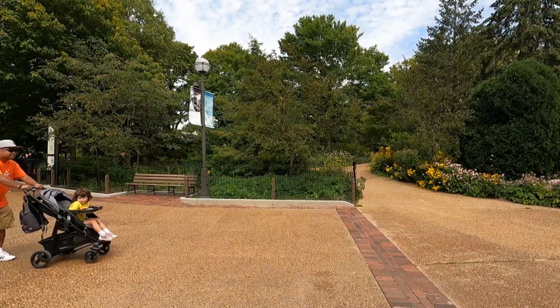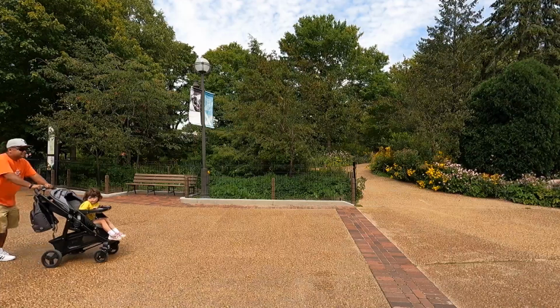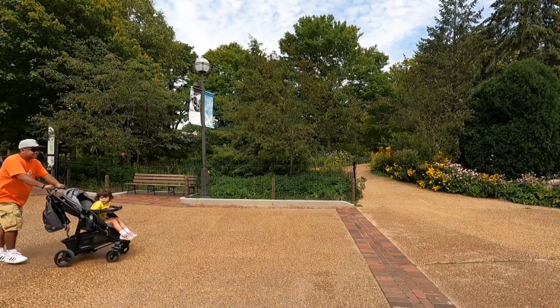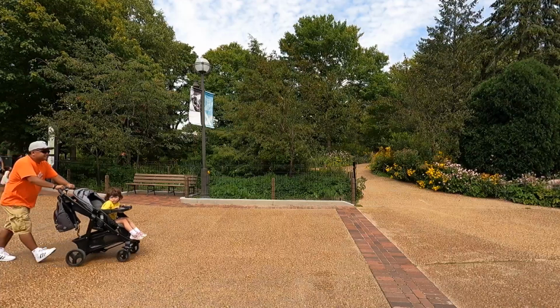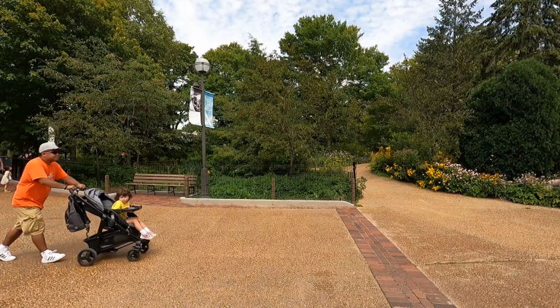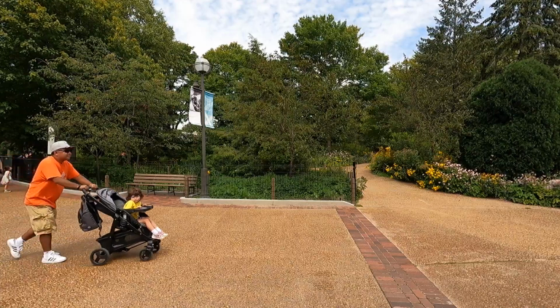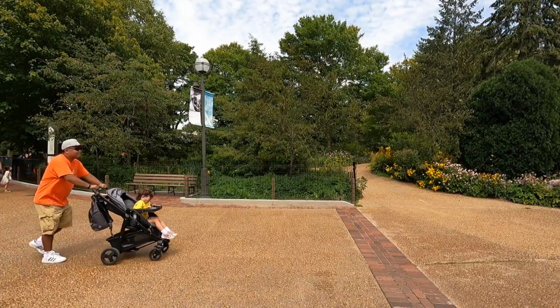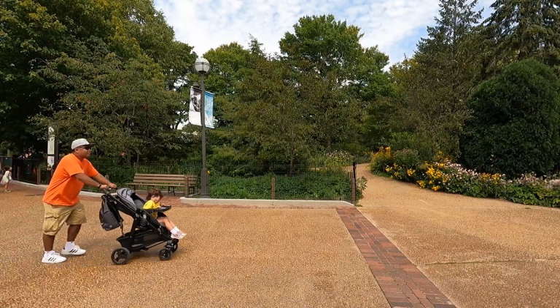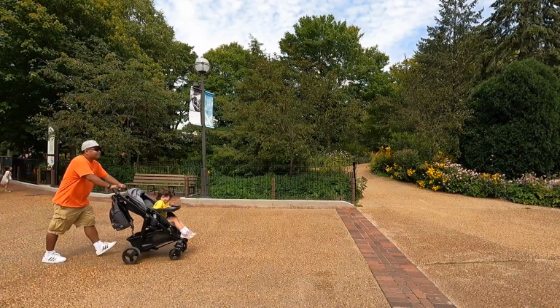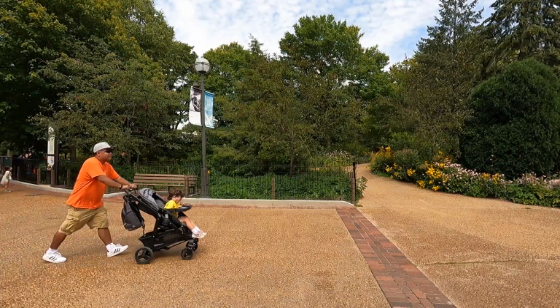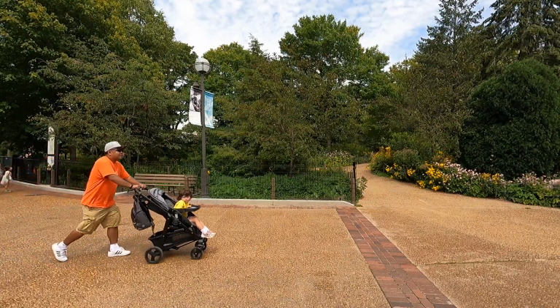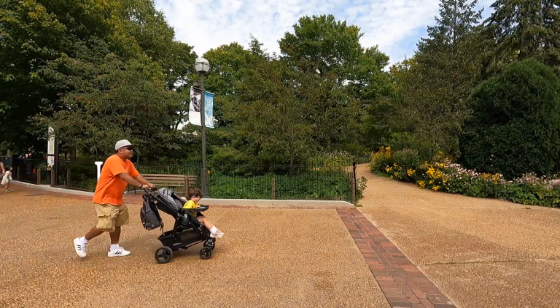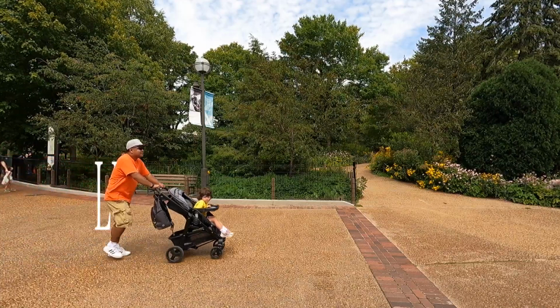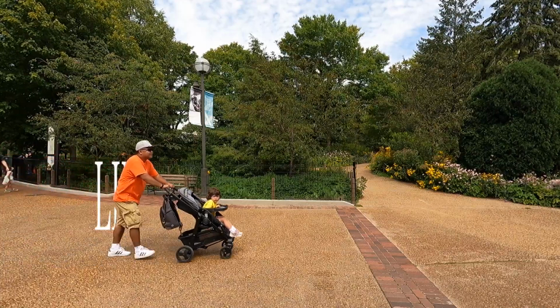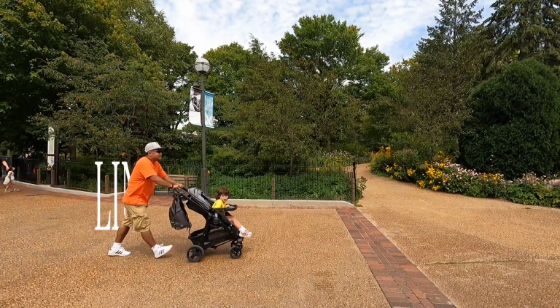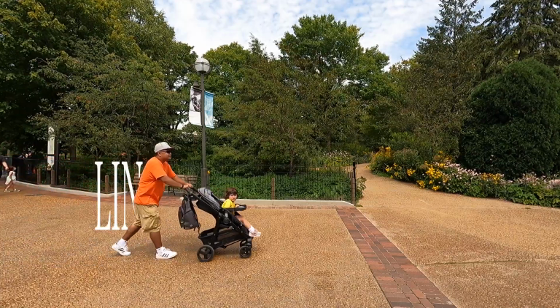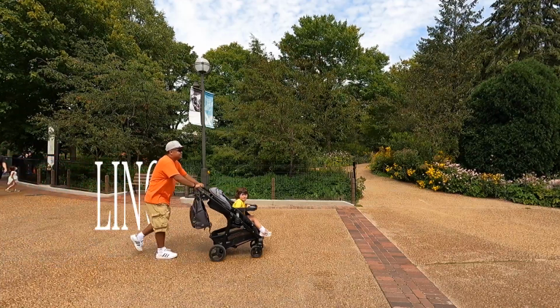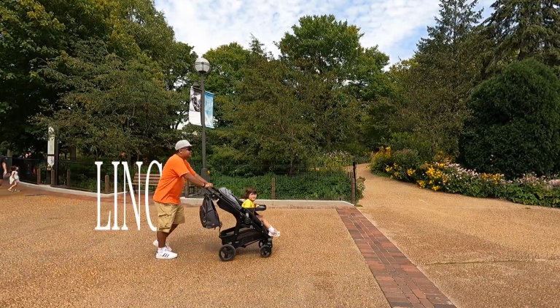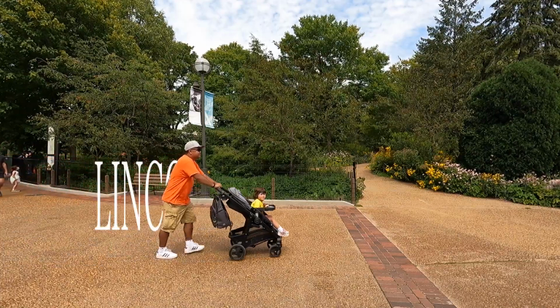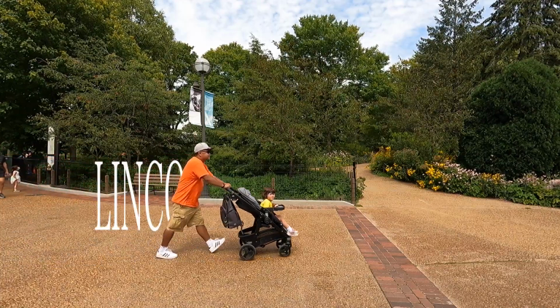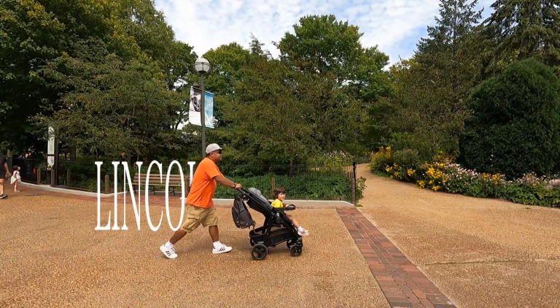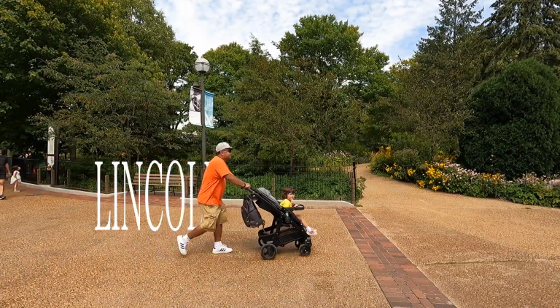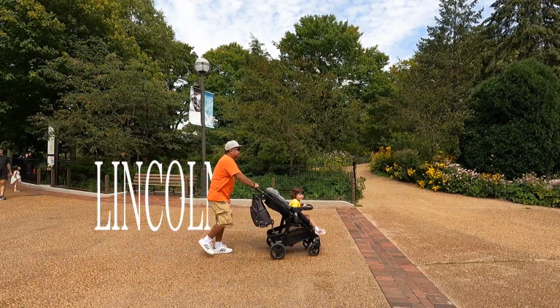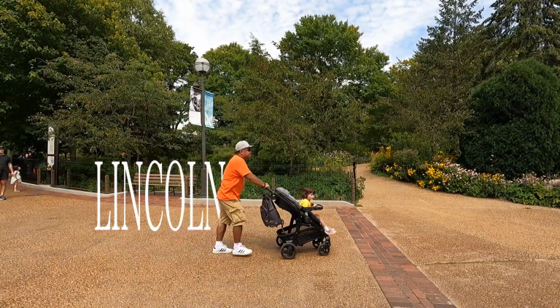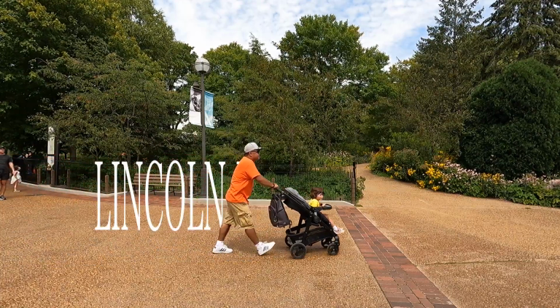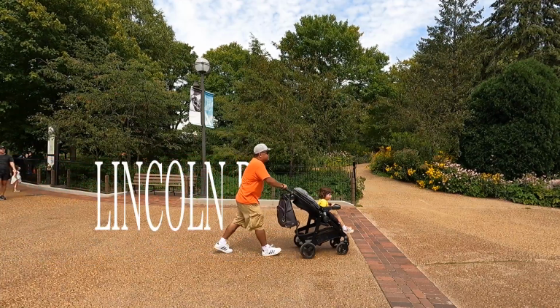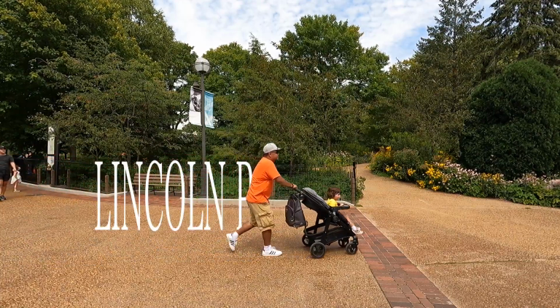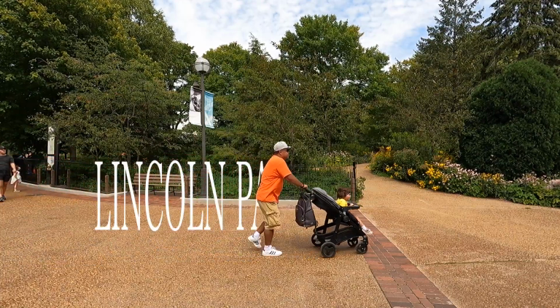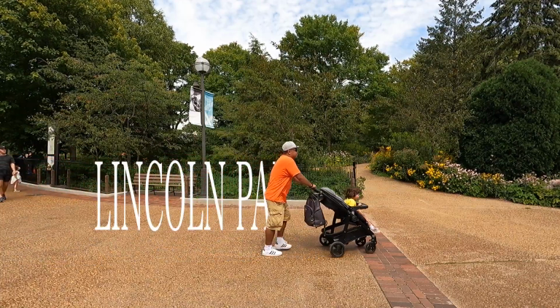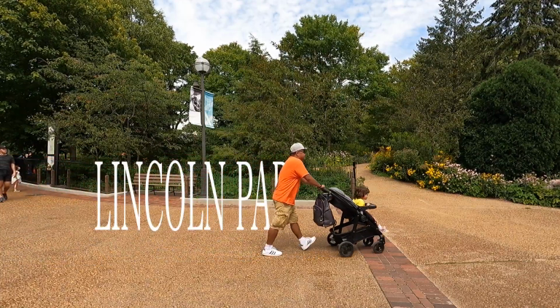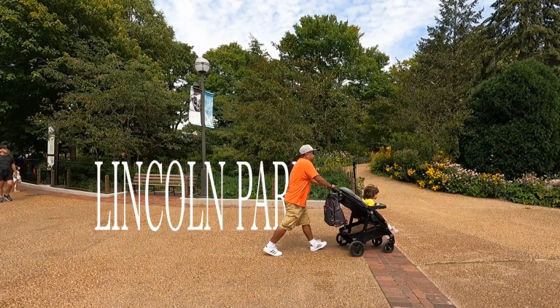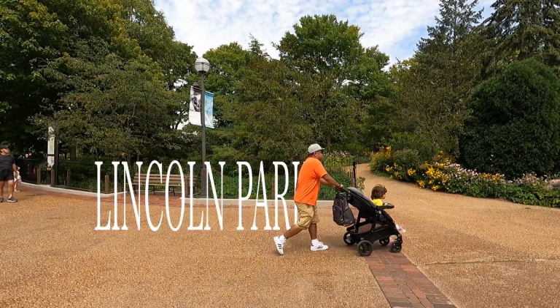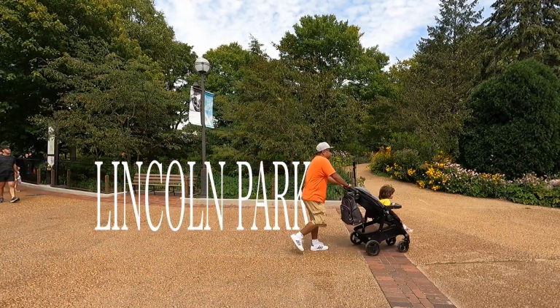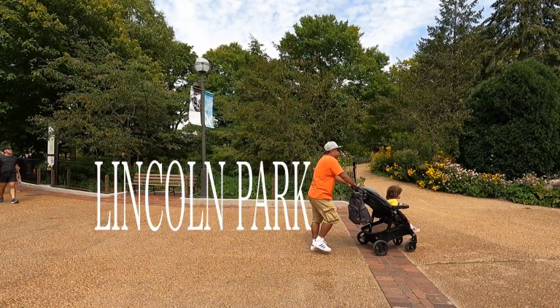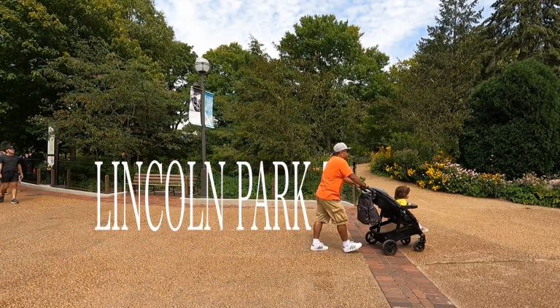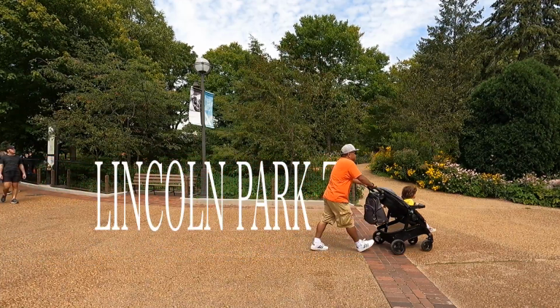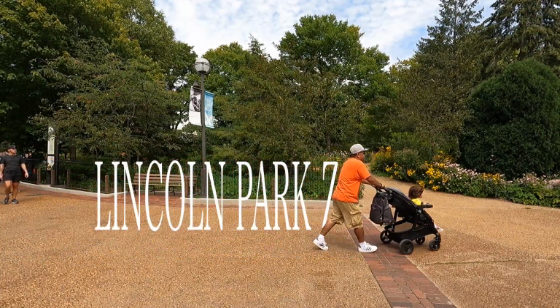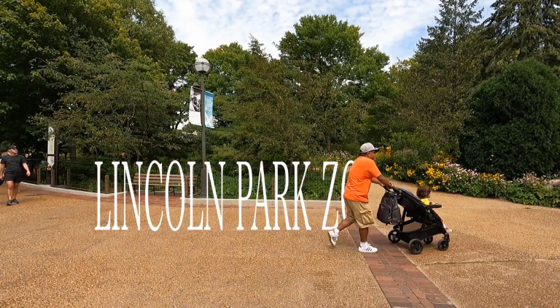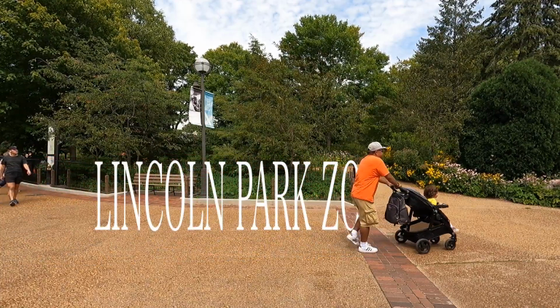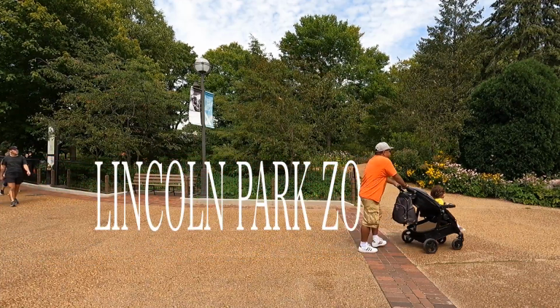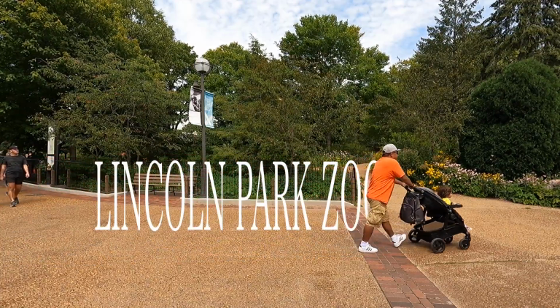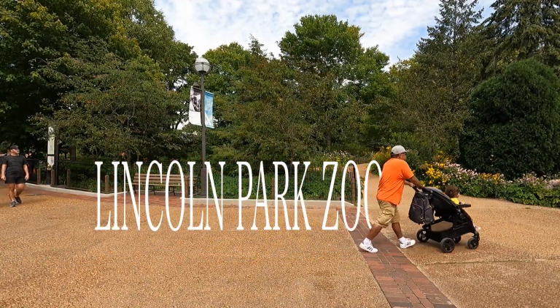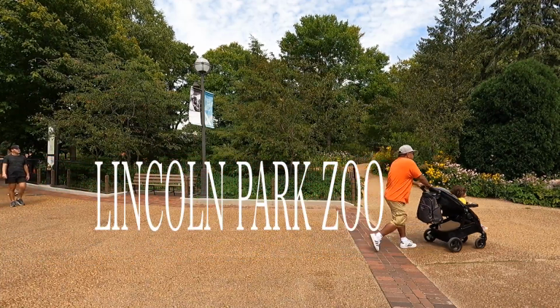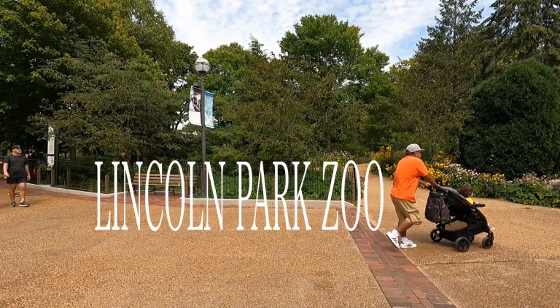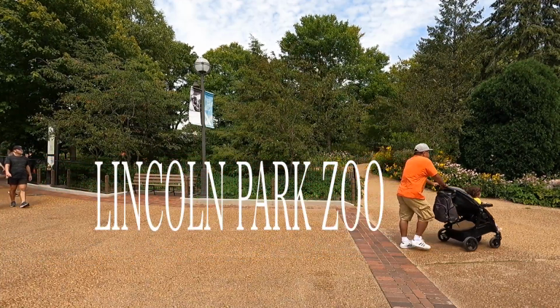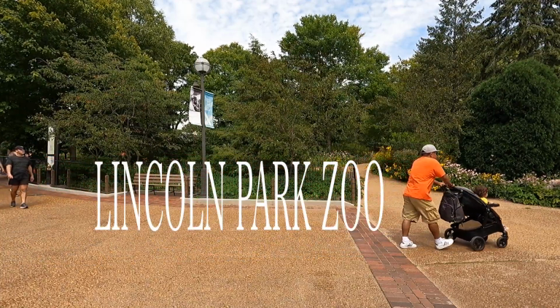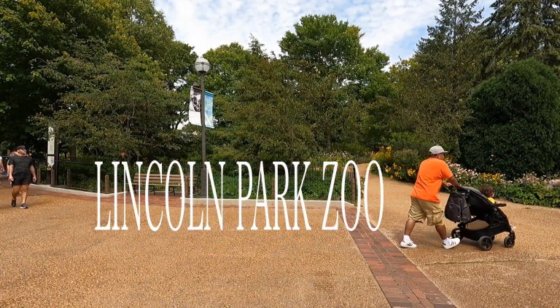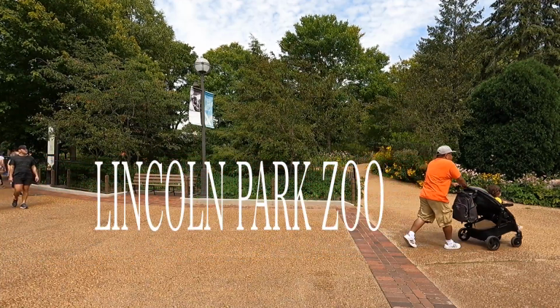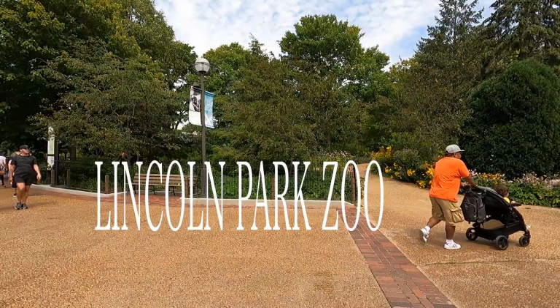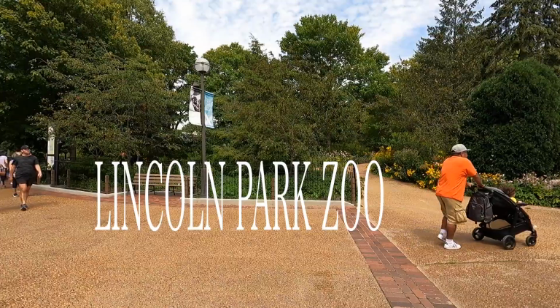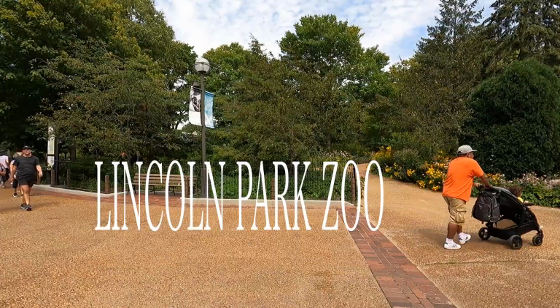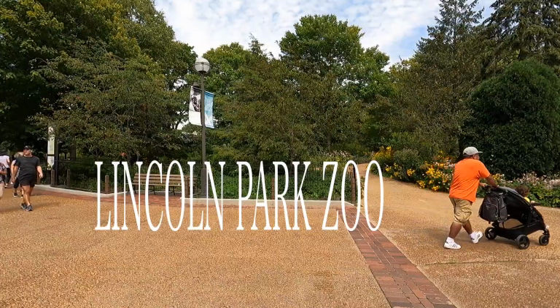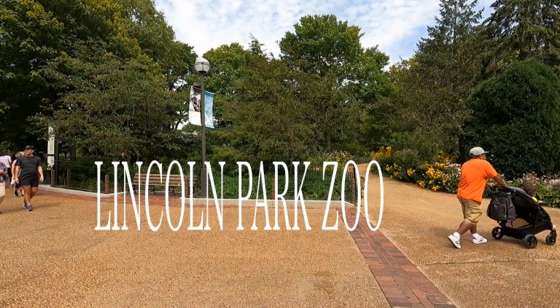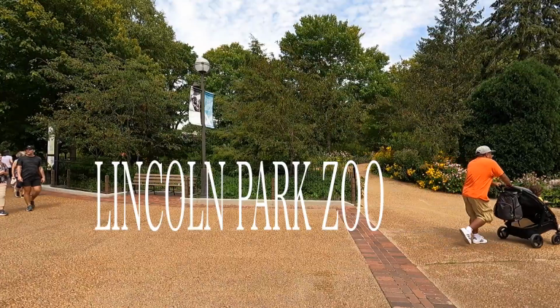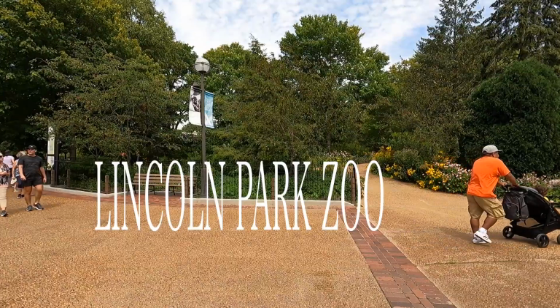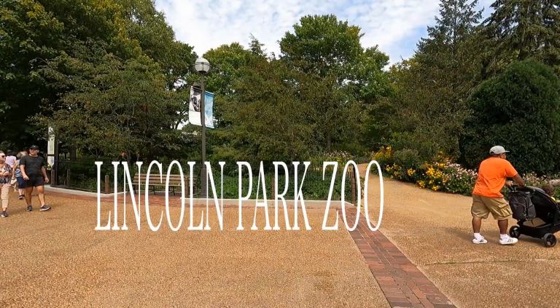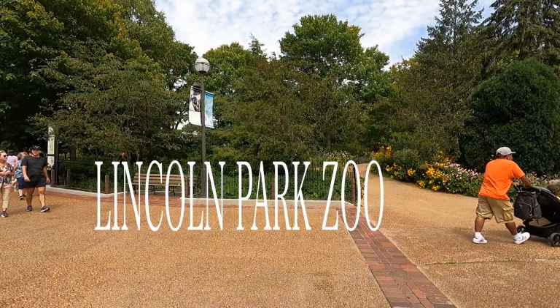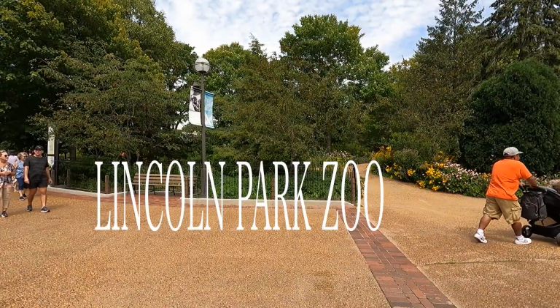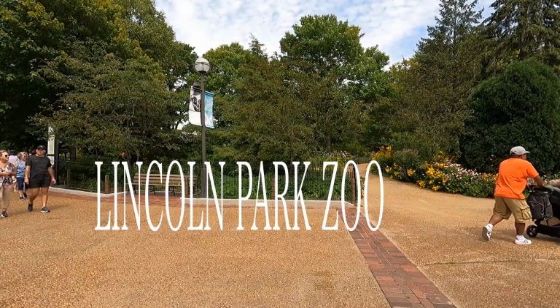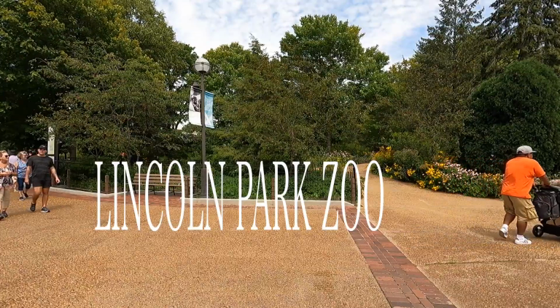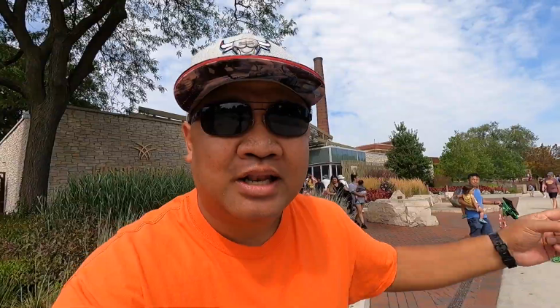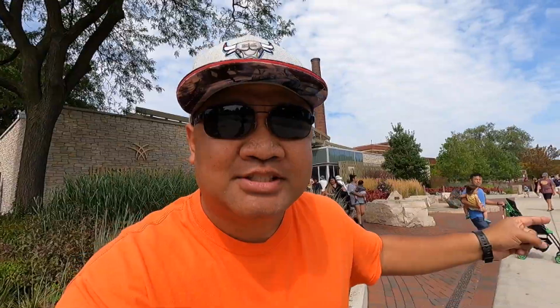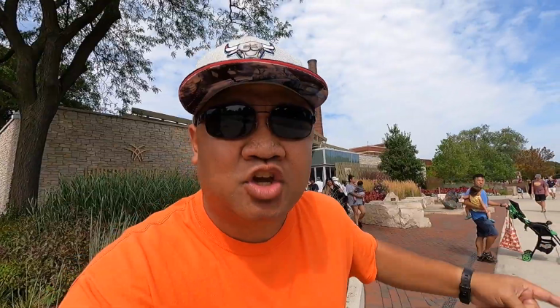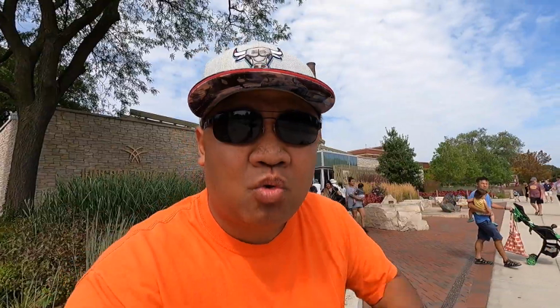We are here in Chicago, Illinois, and we're going to check out Lincoln Park Zoo. We're ready to see some animals, so let's go!